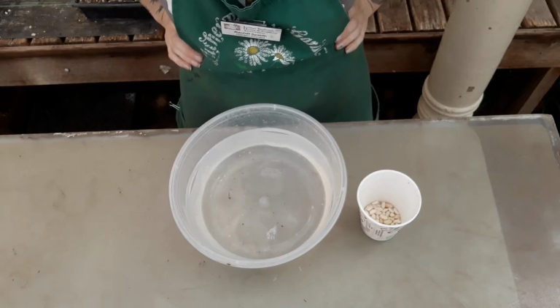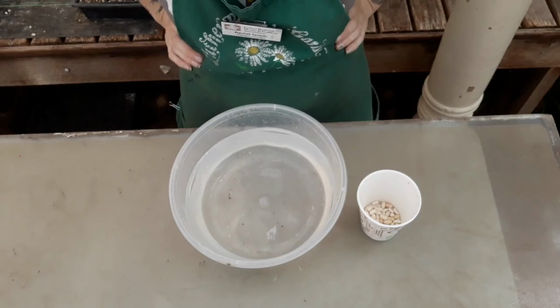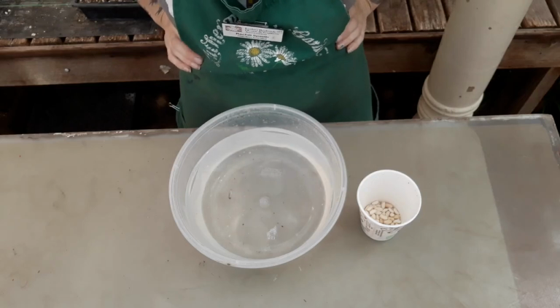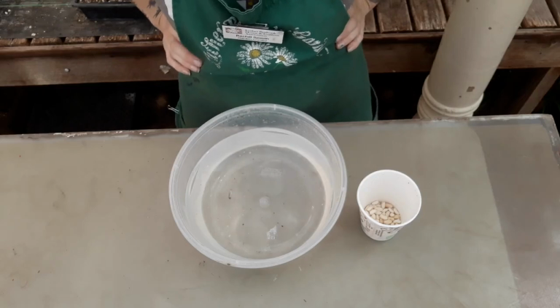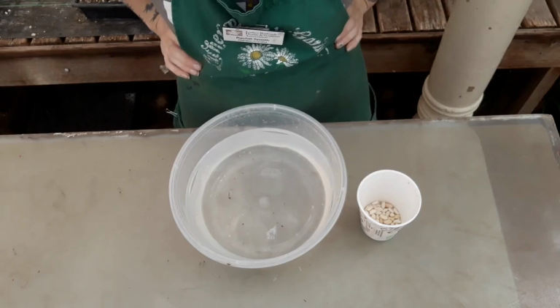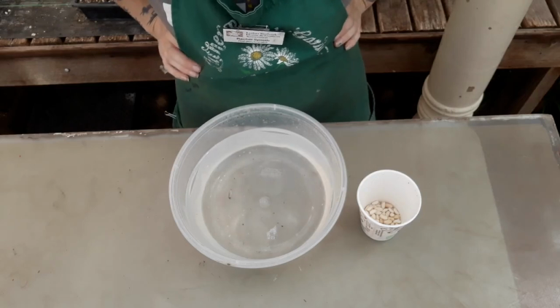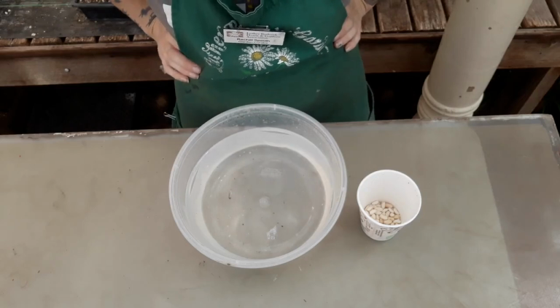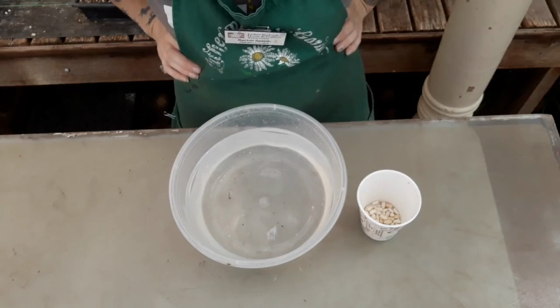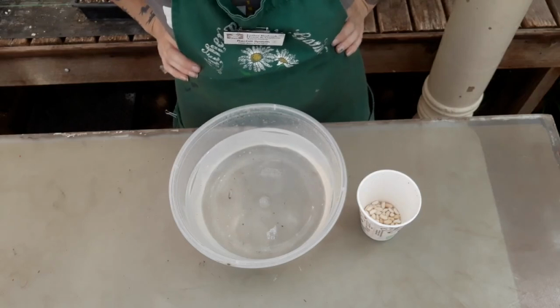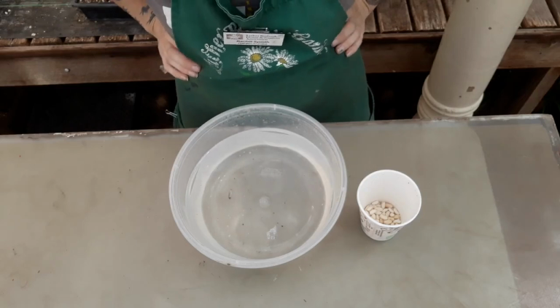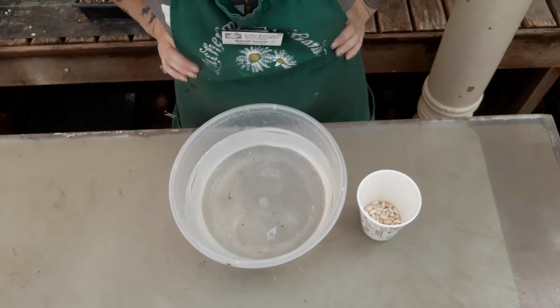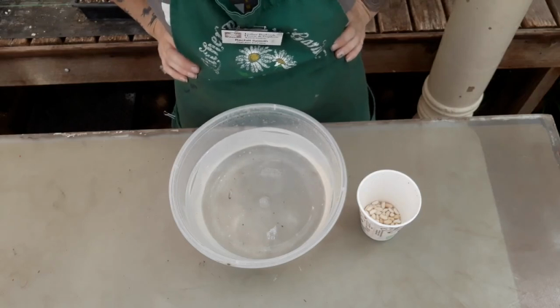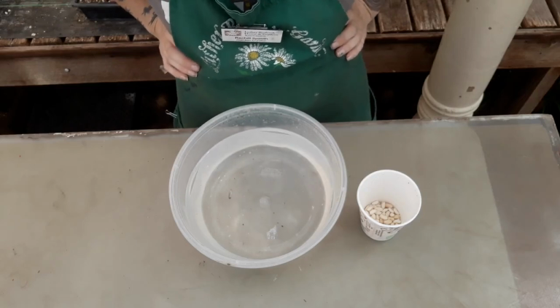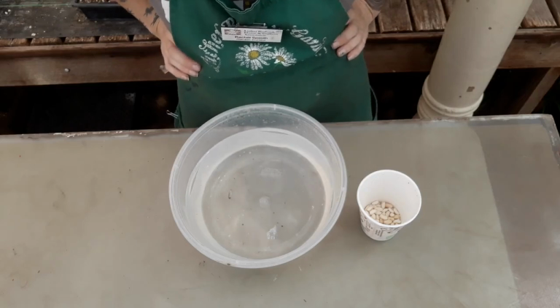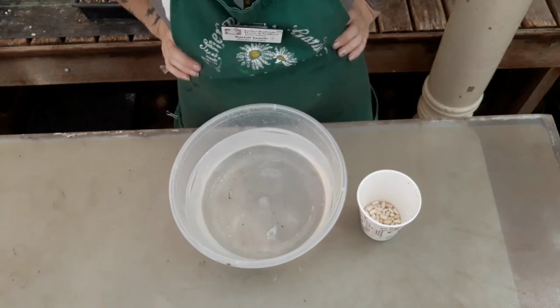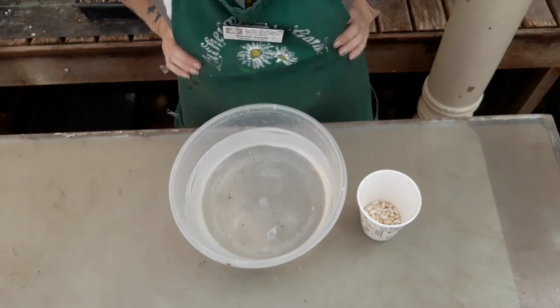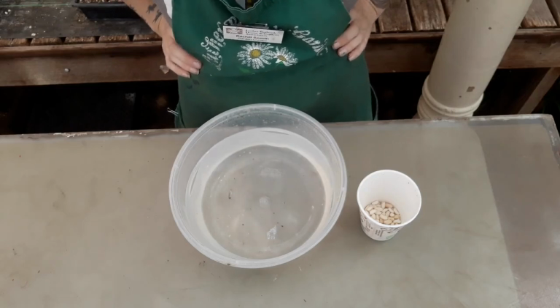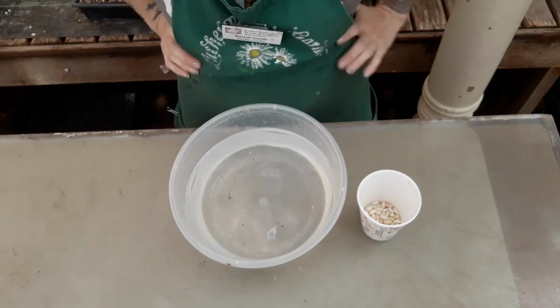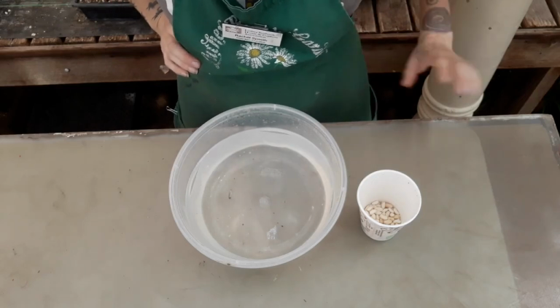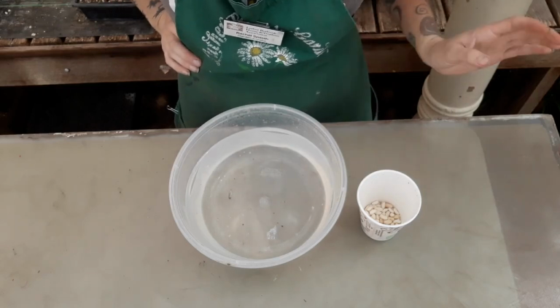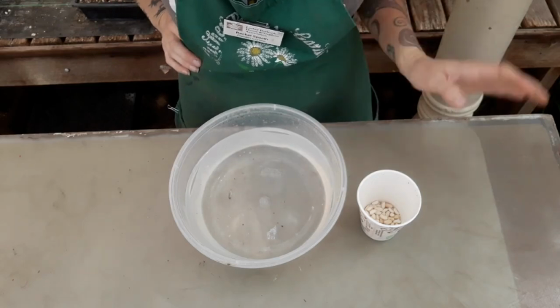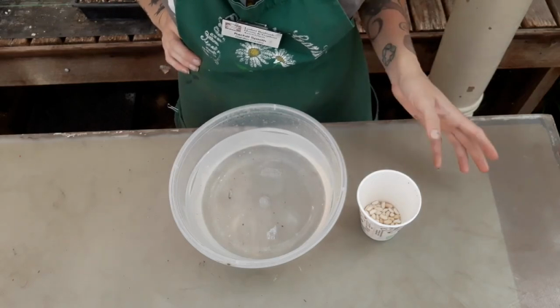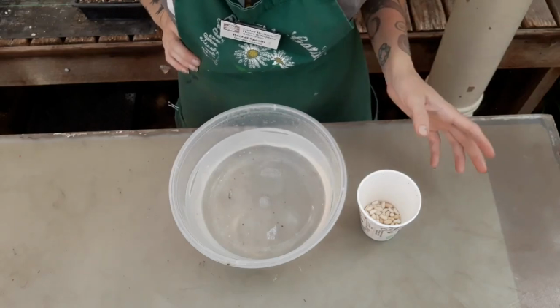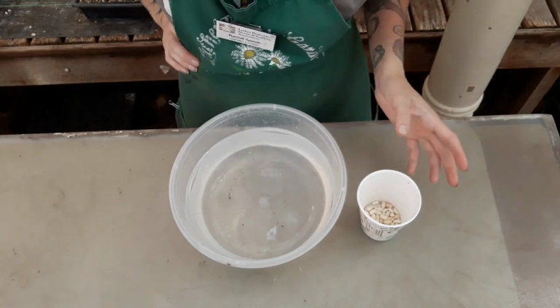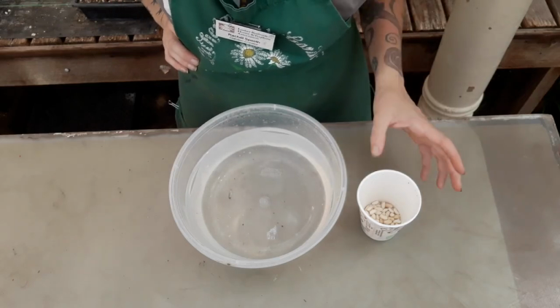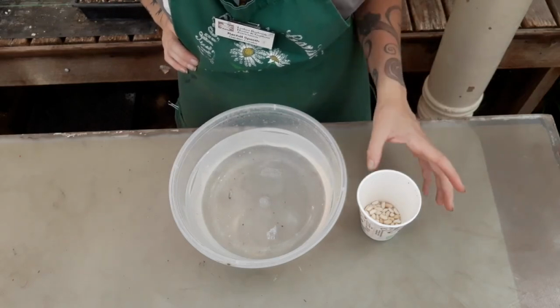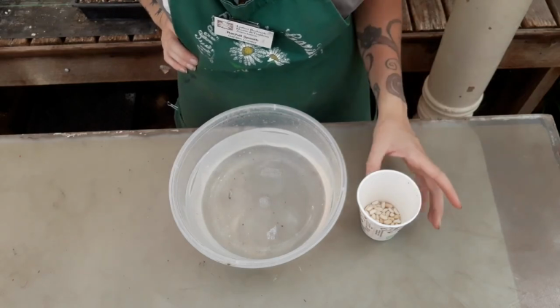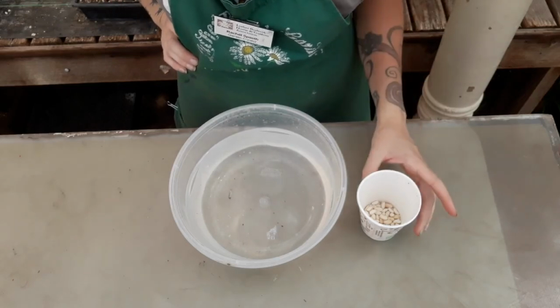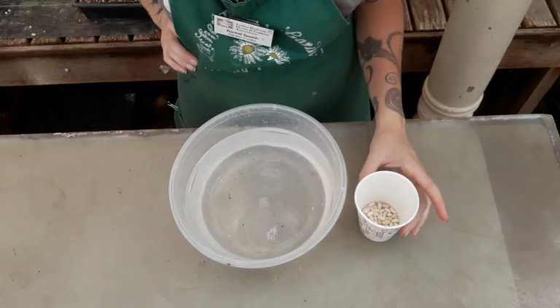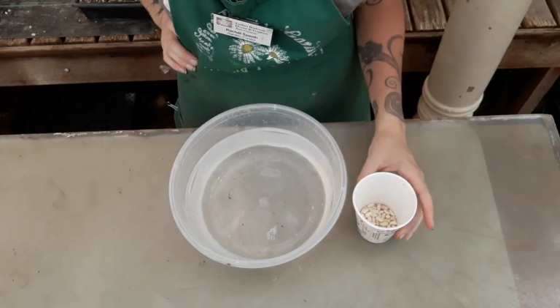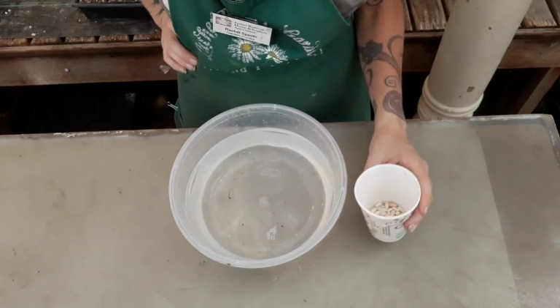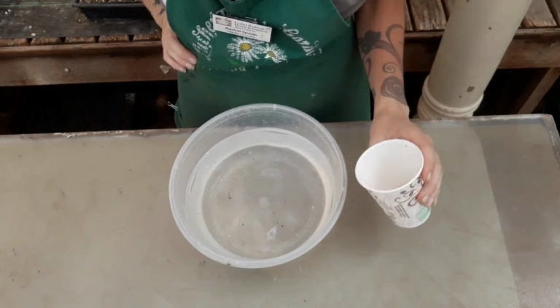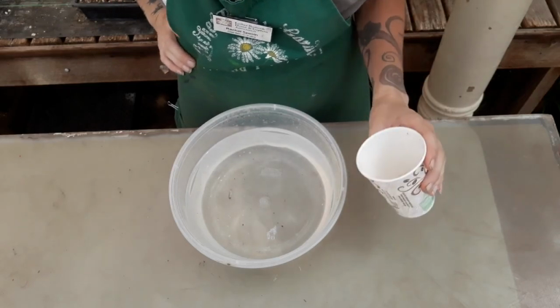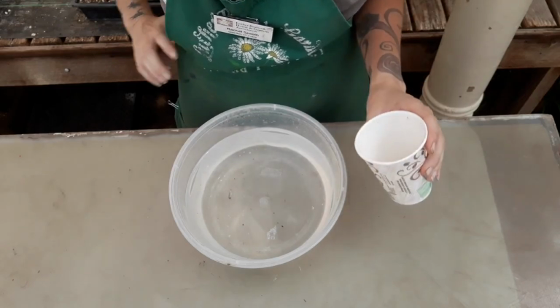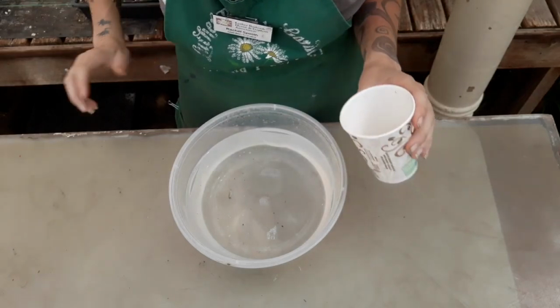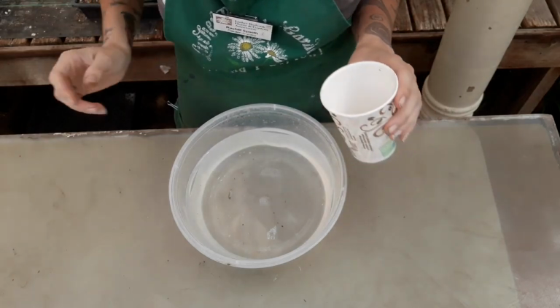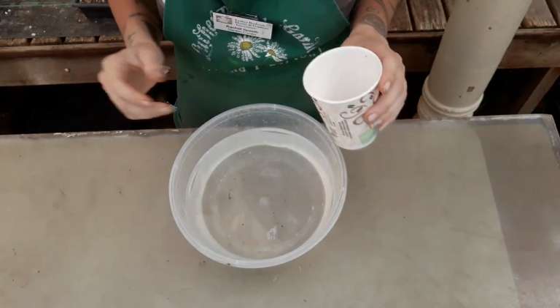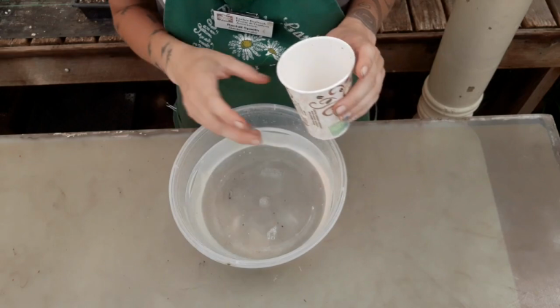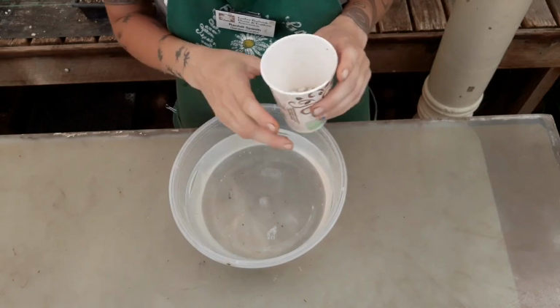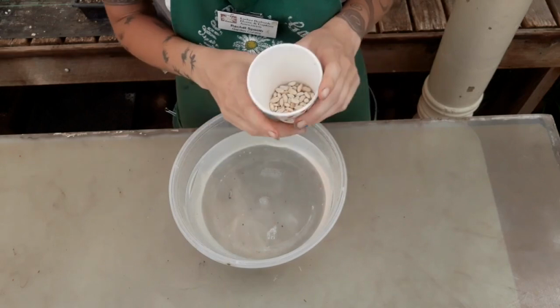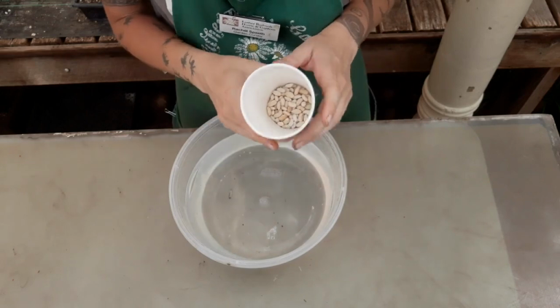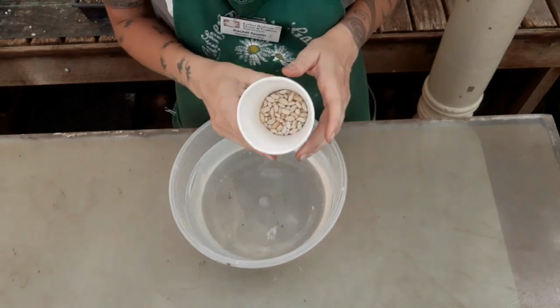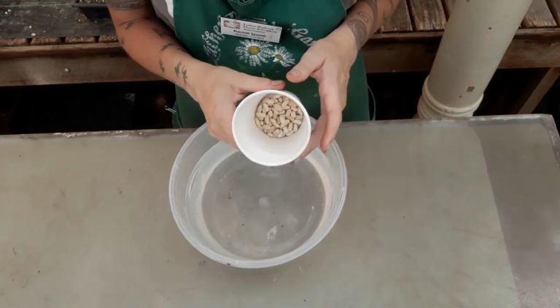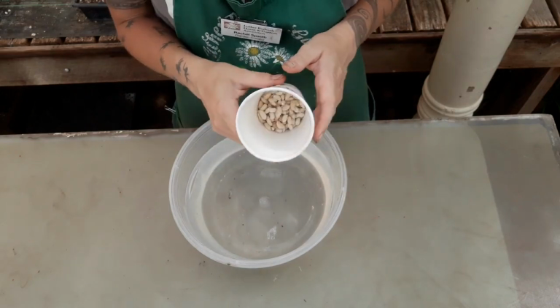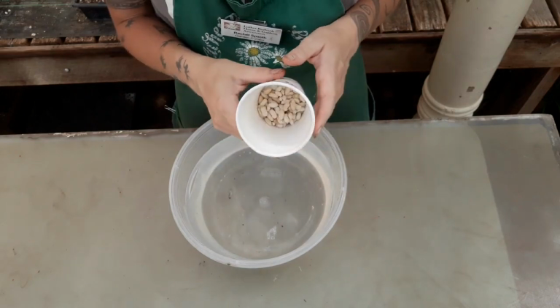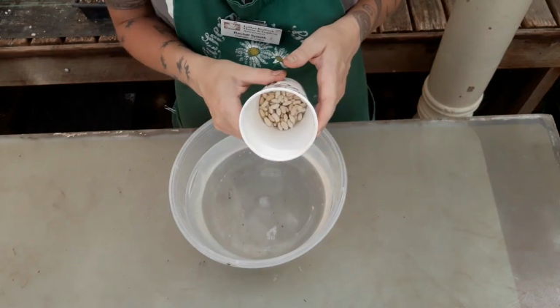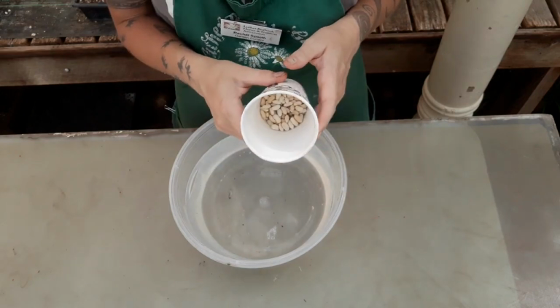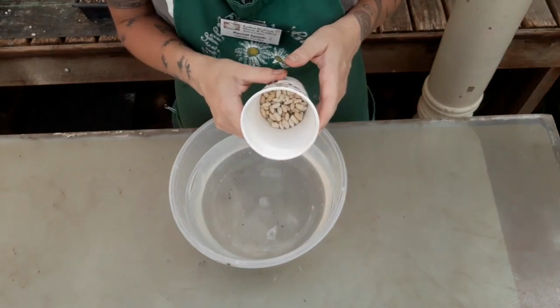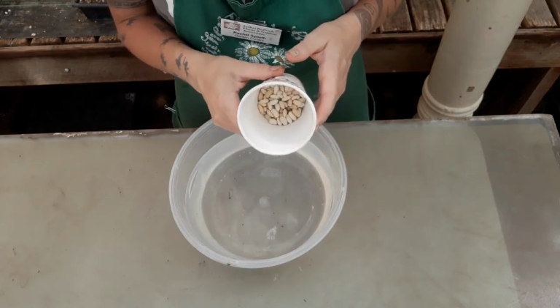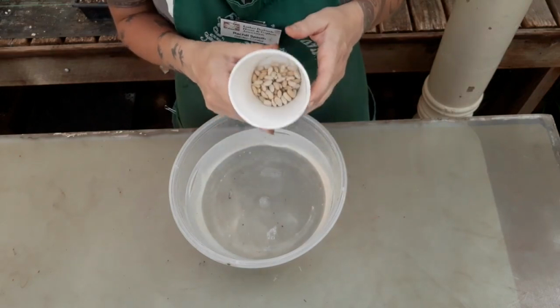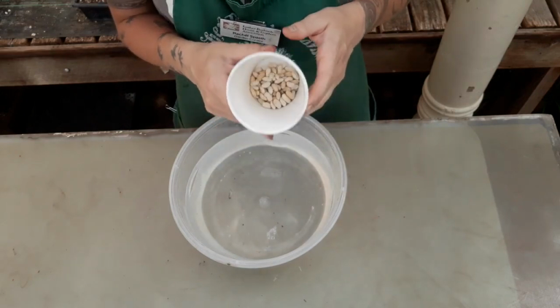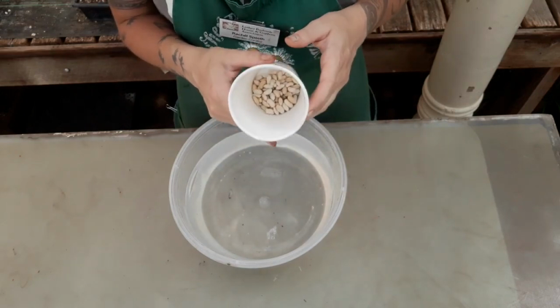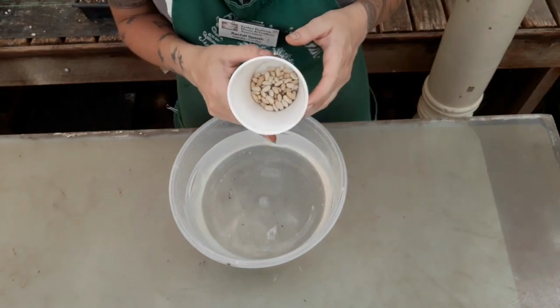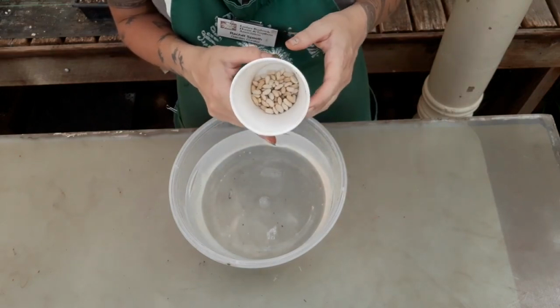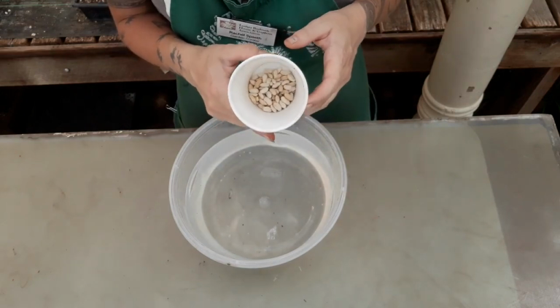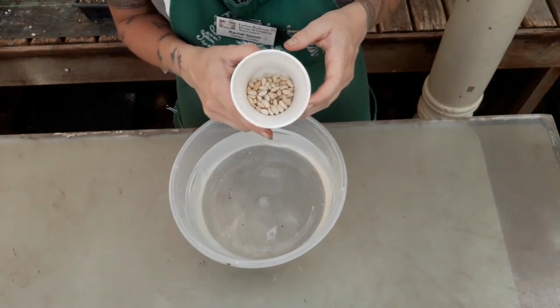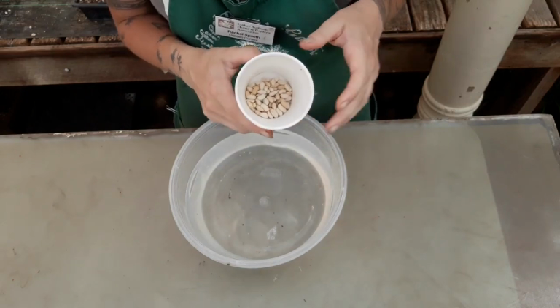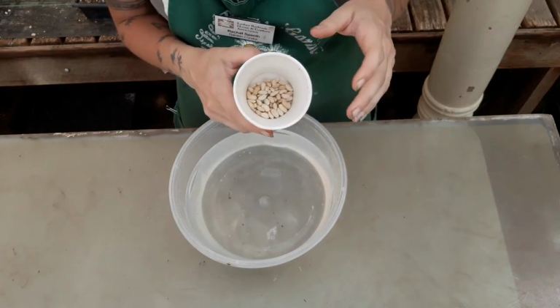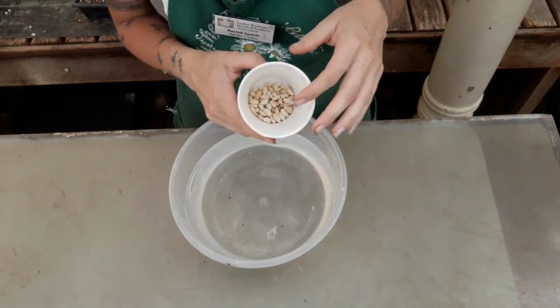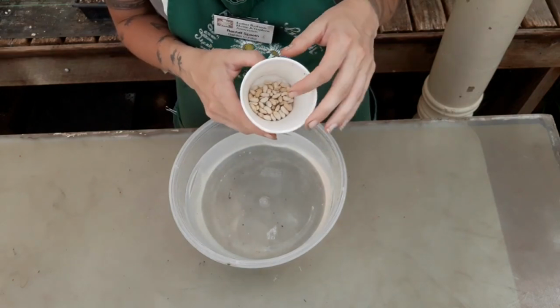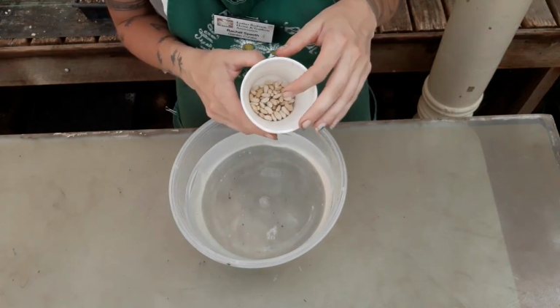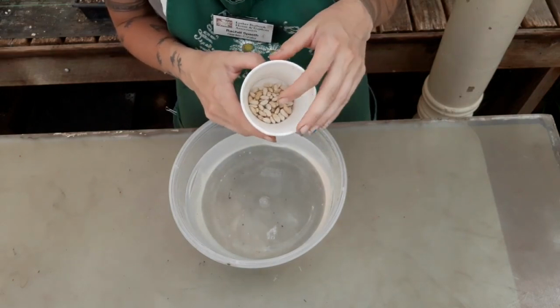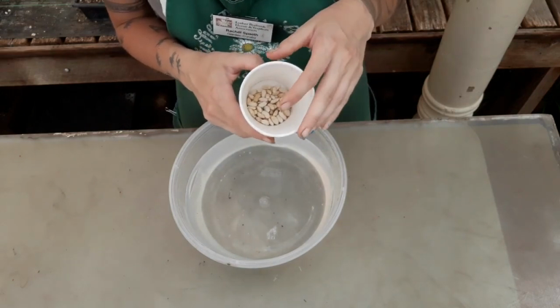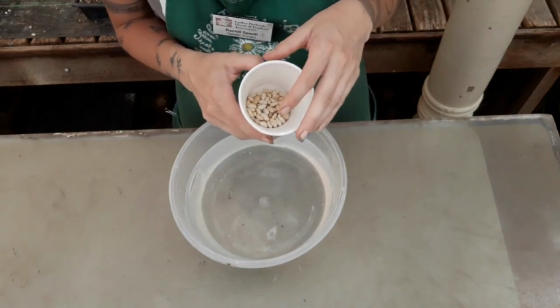In this experiment we're going to do a simple float test to see if there has been an embryo that formed in our beans.